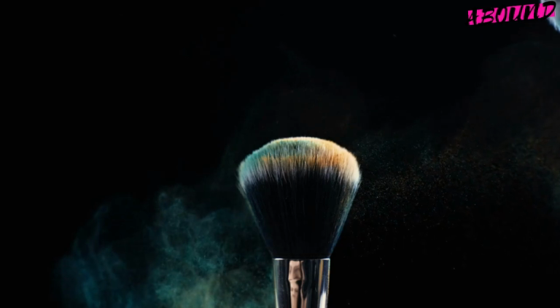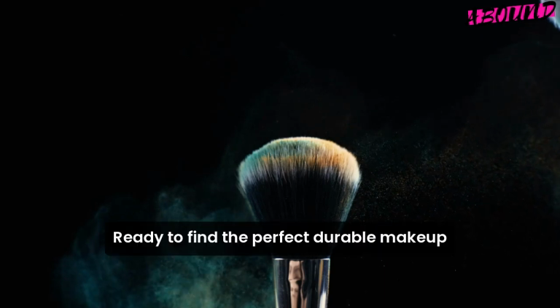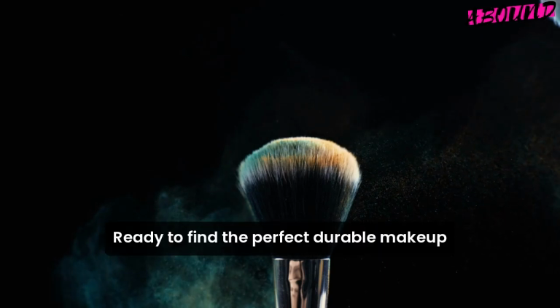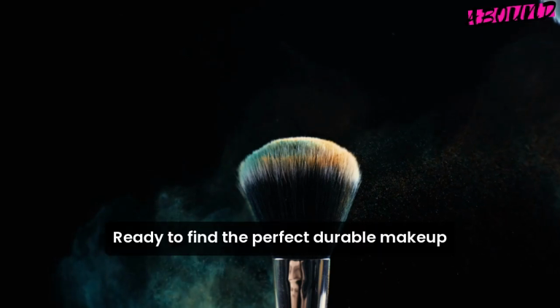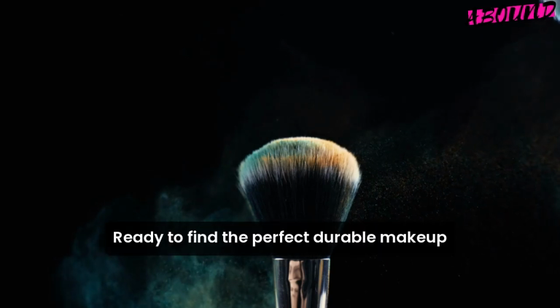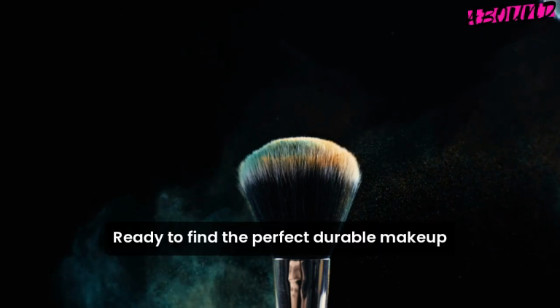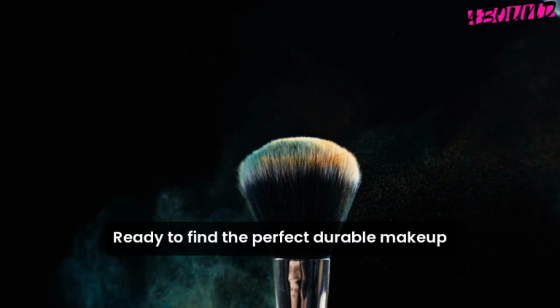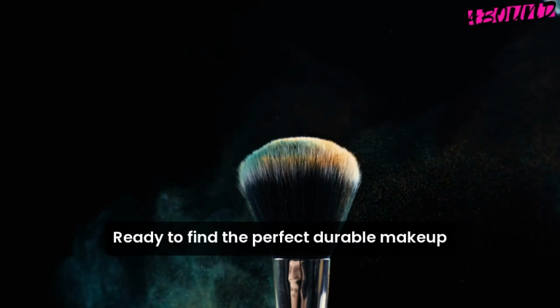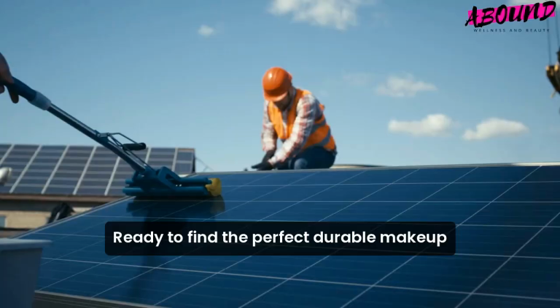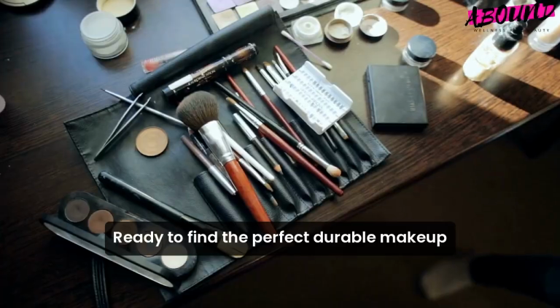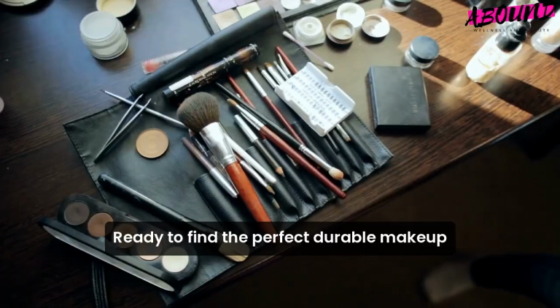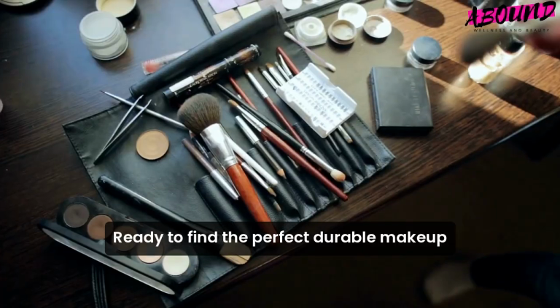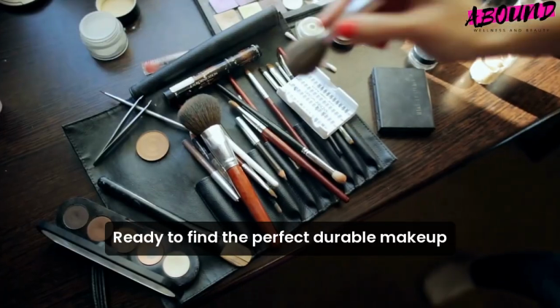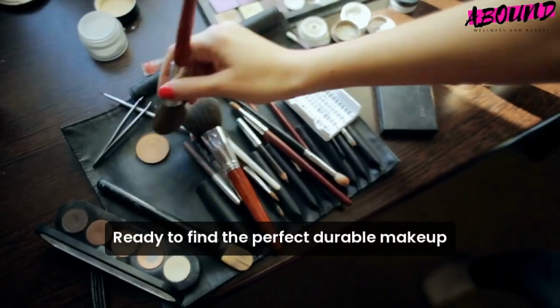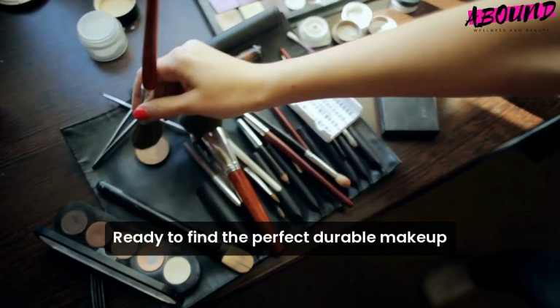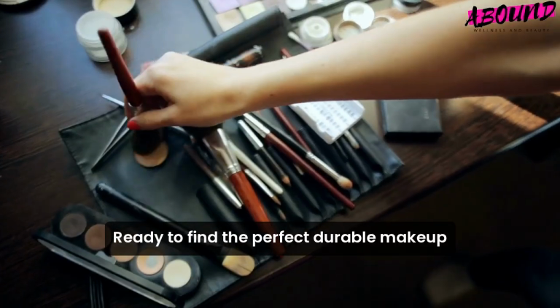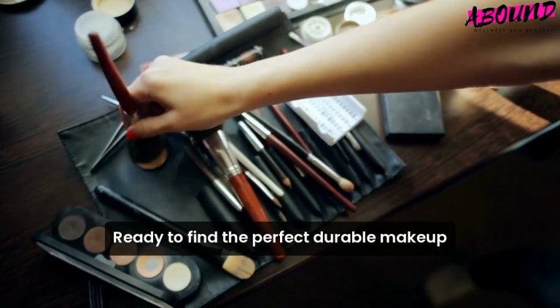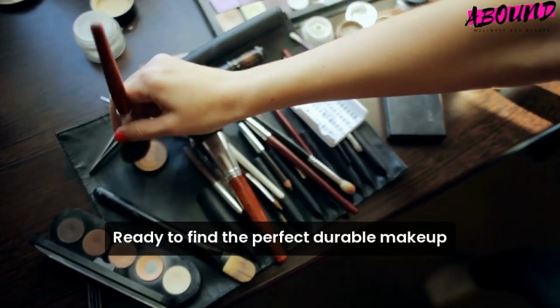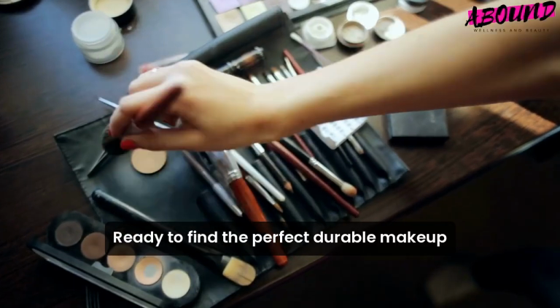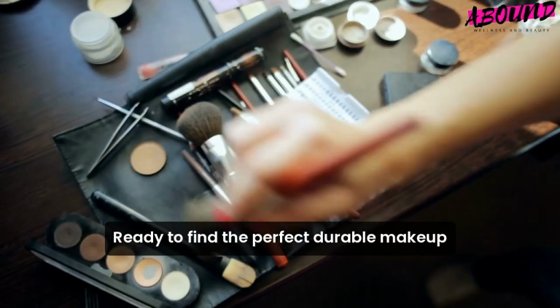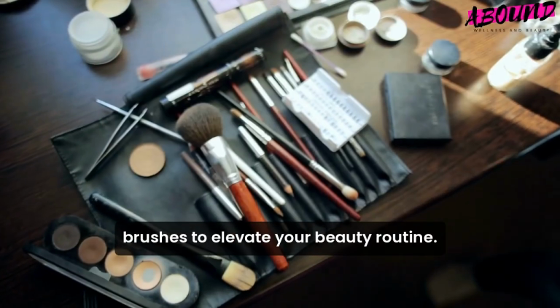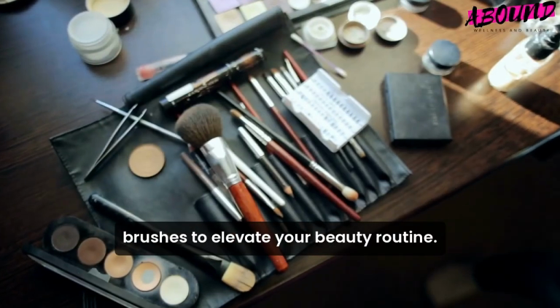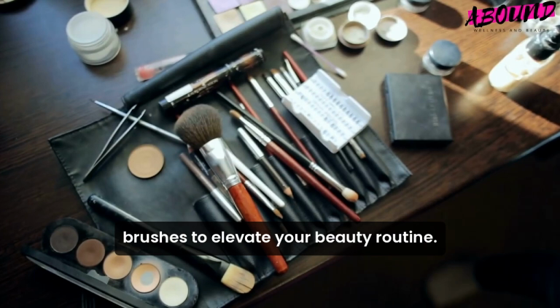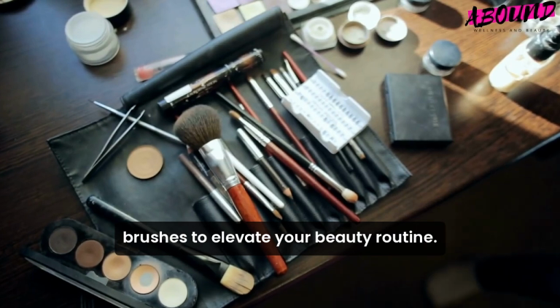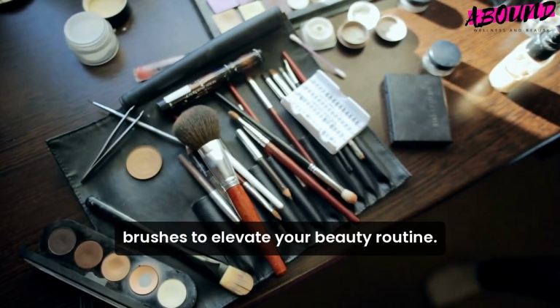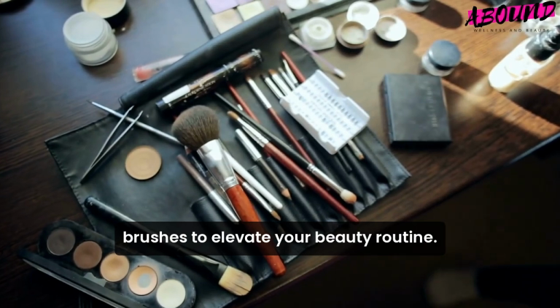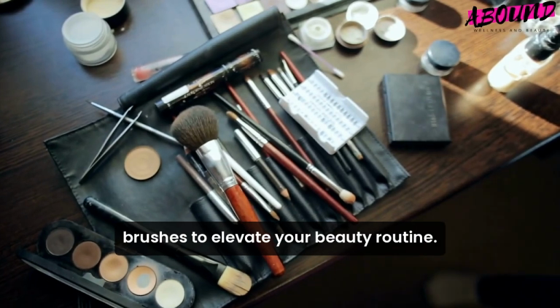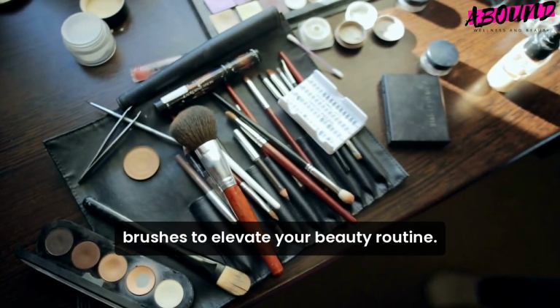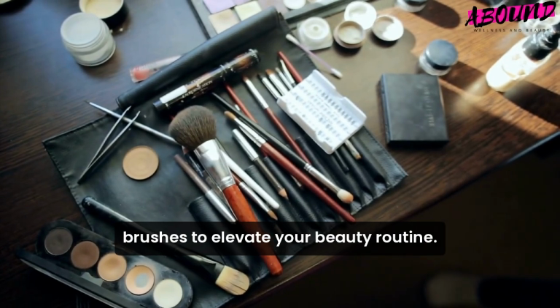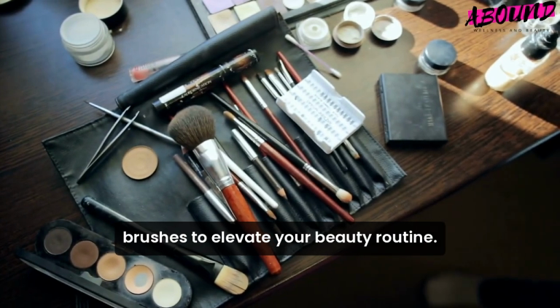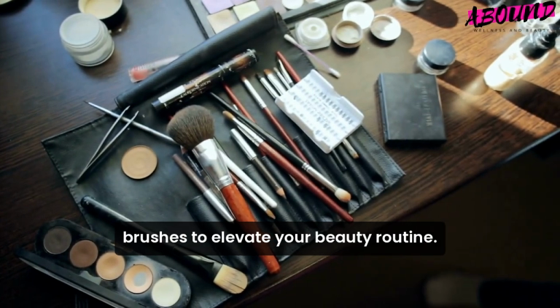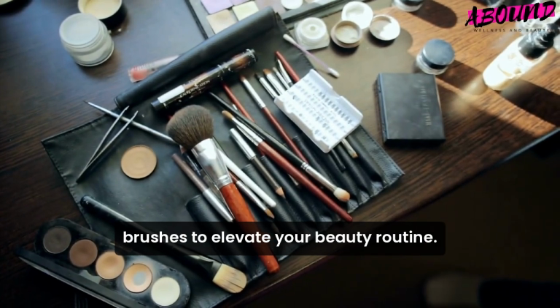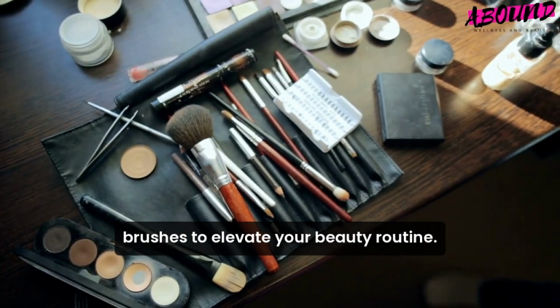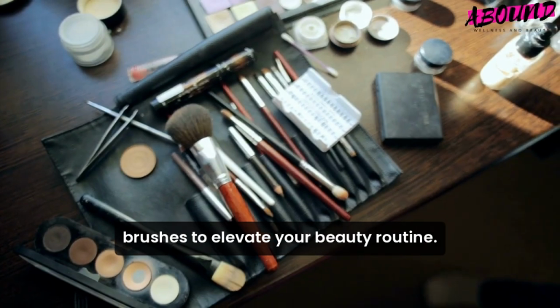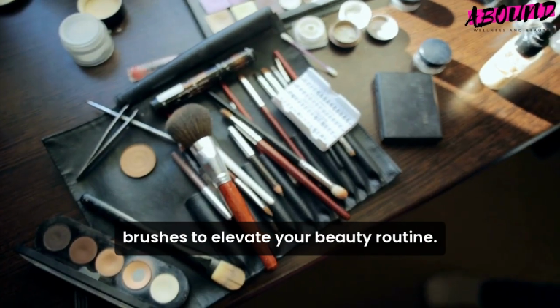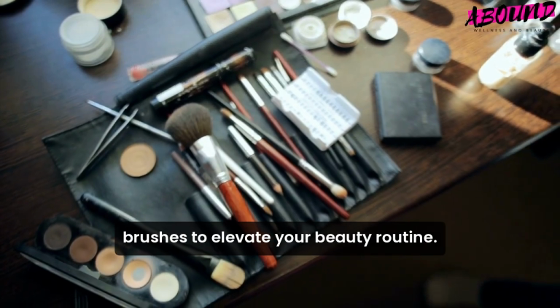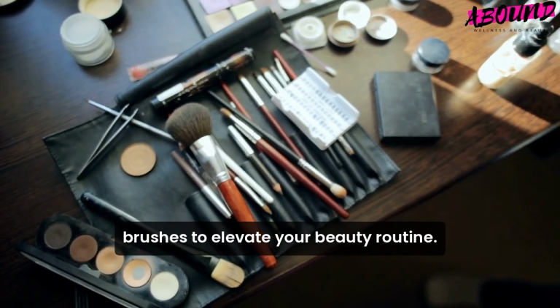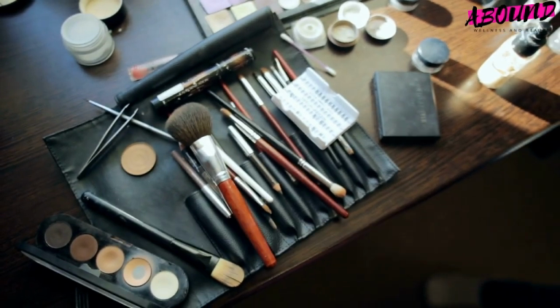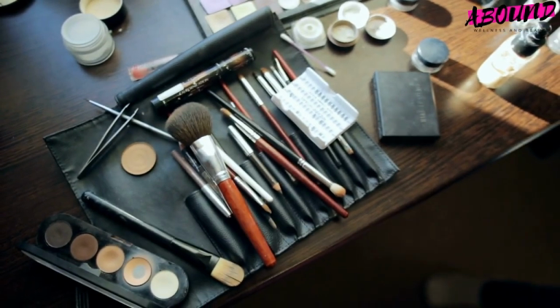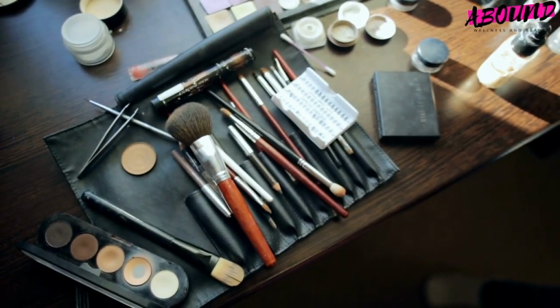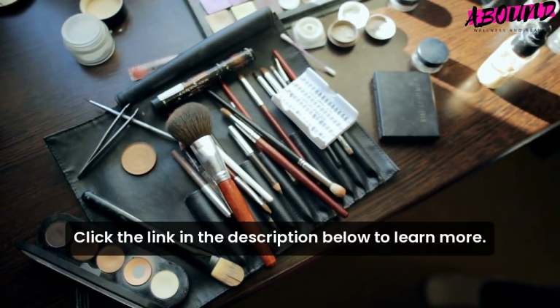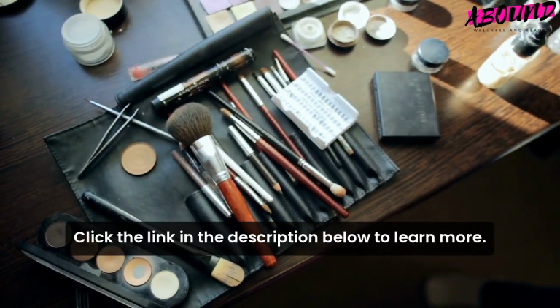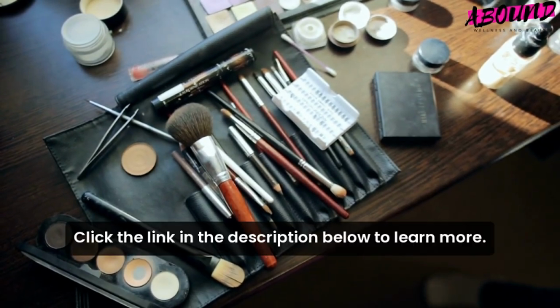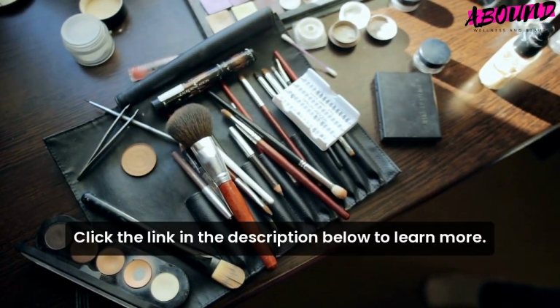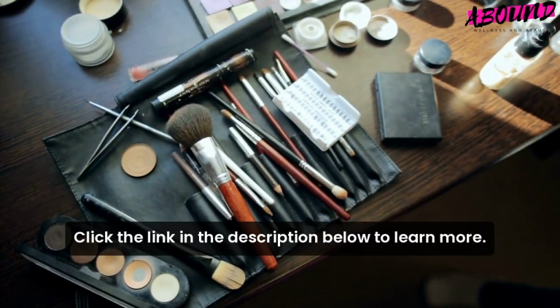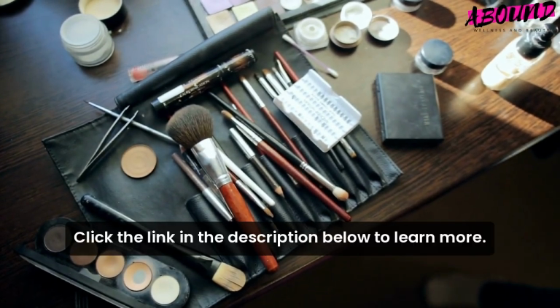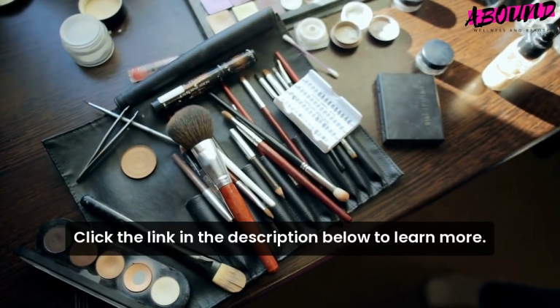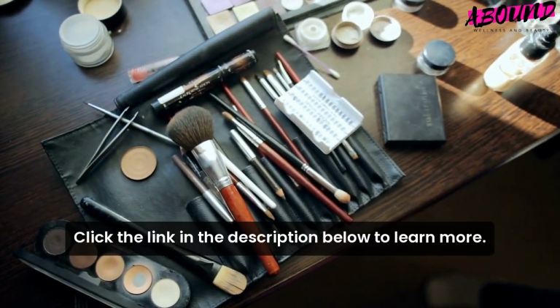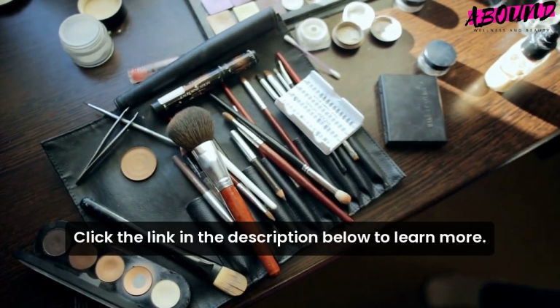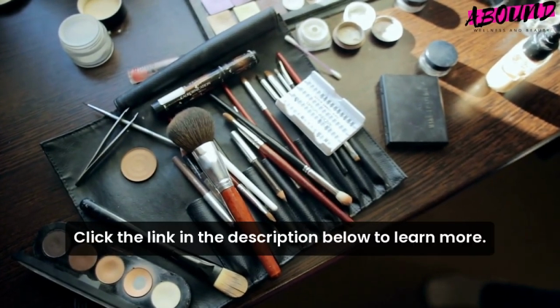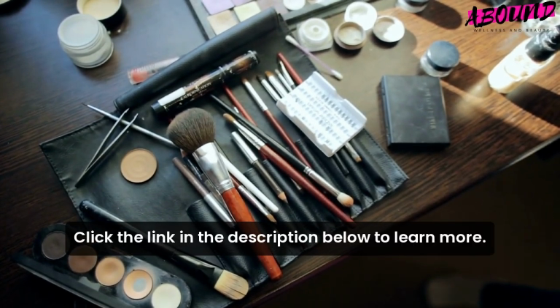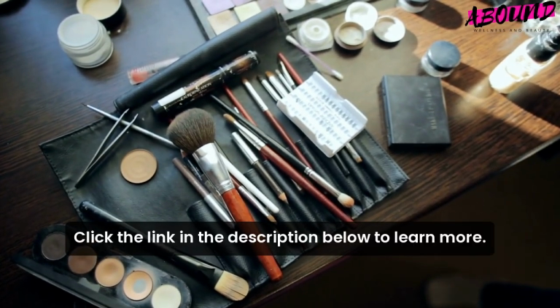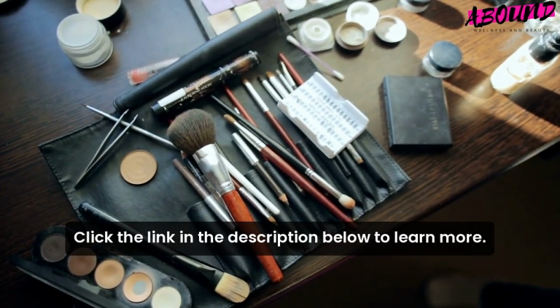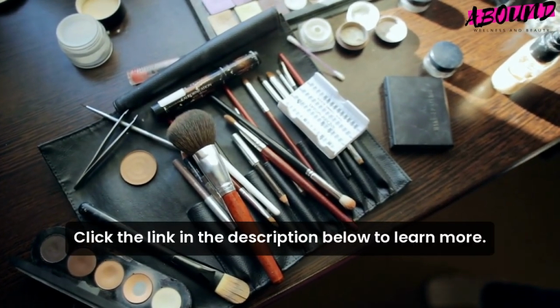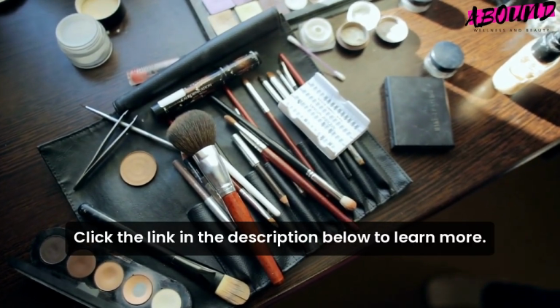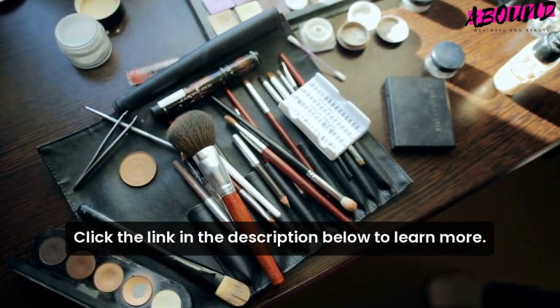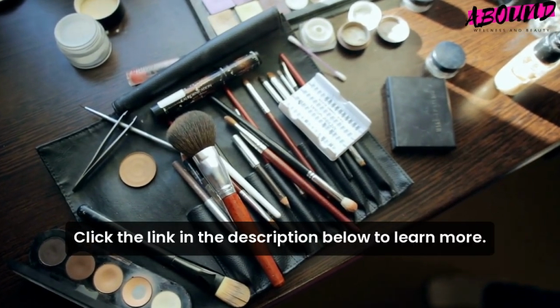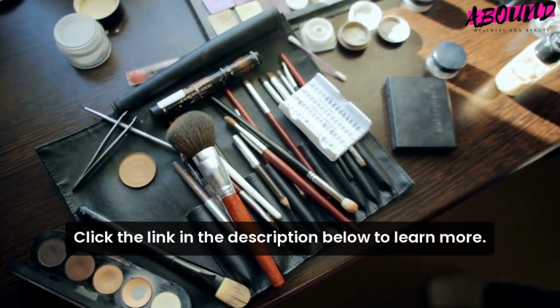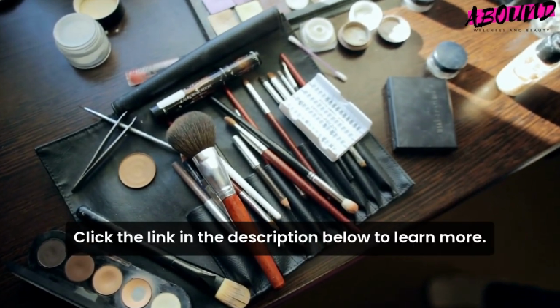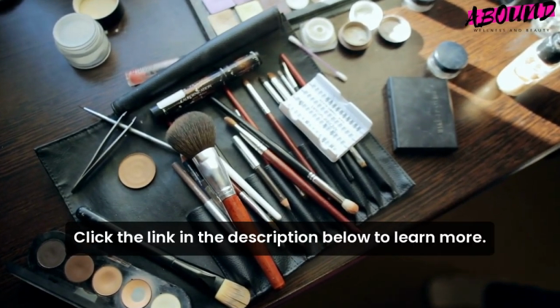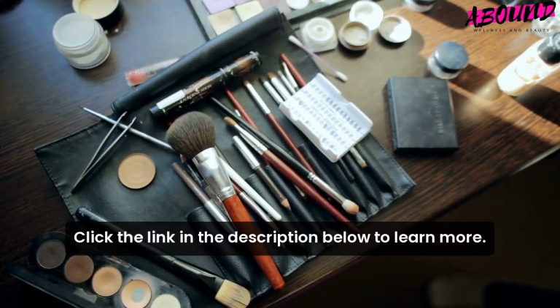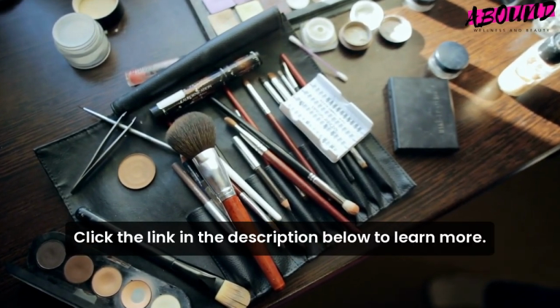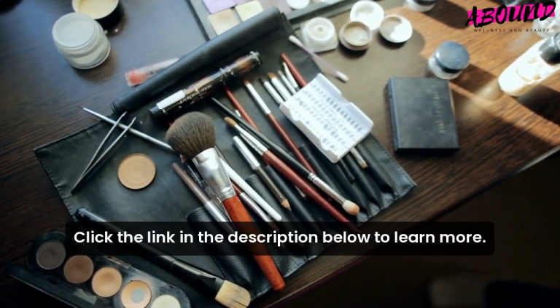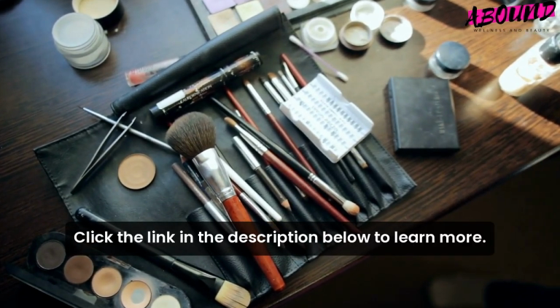Ready to find the perfect durable makeup brushes to elevate your beauty routine? Click the link in the description below to learn more.